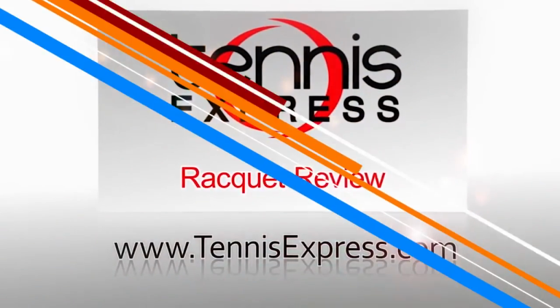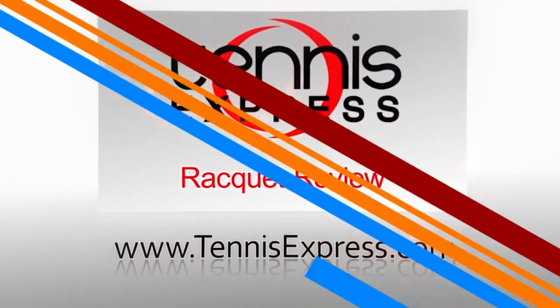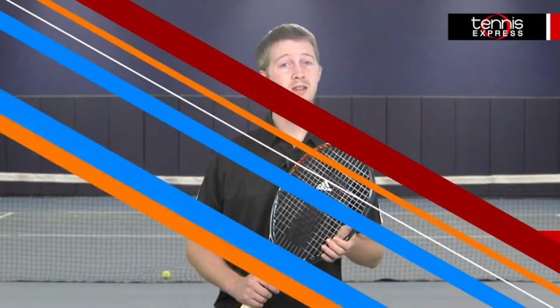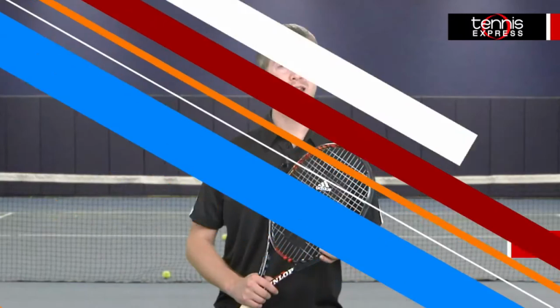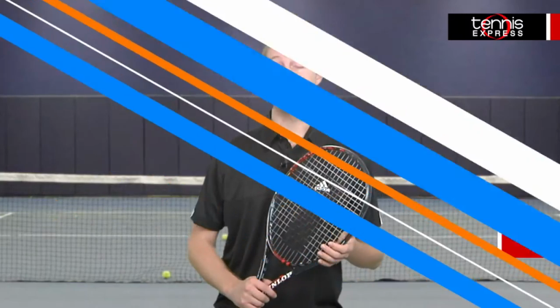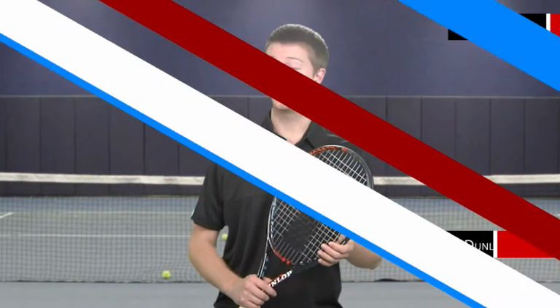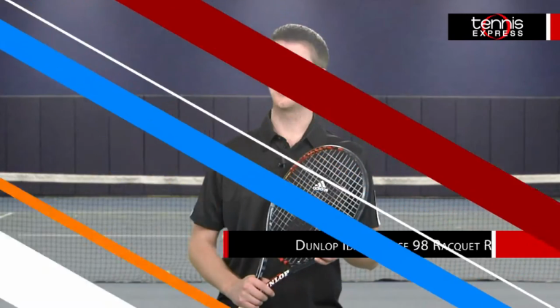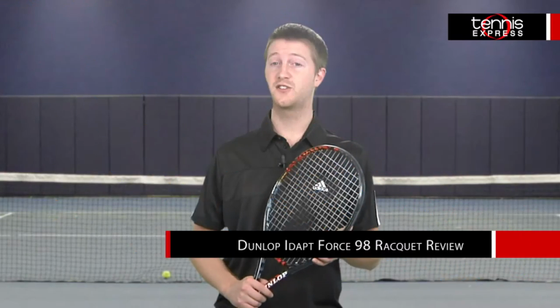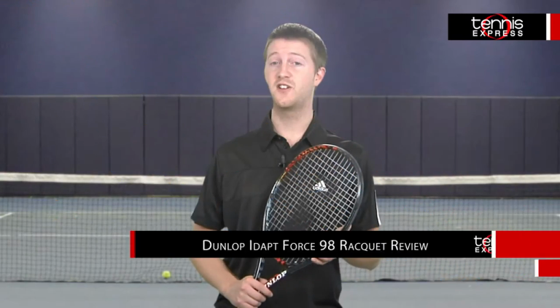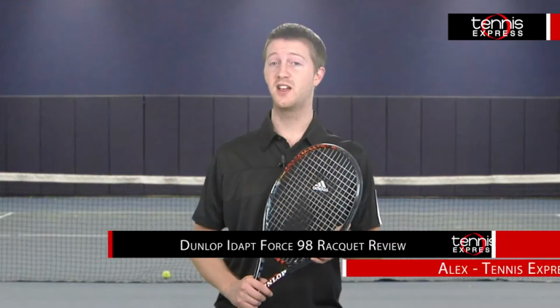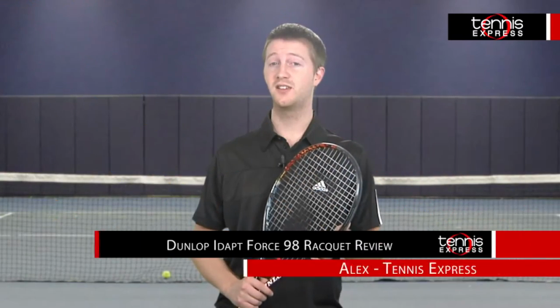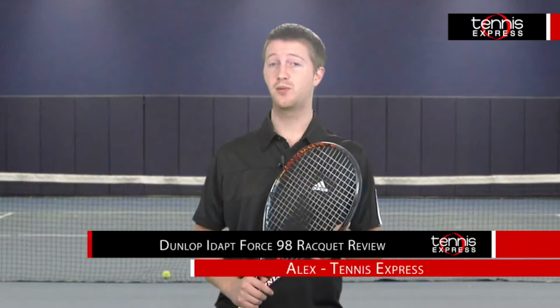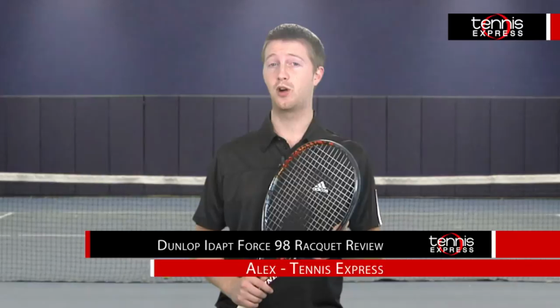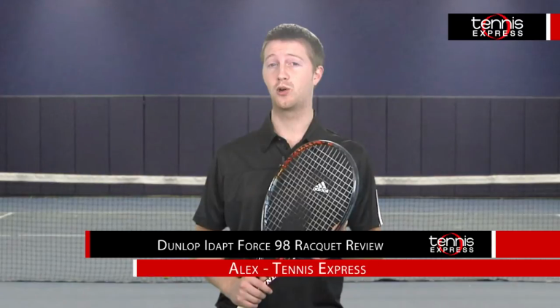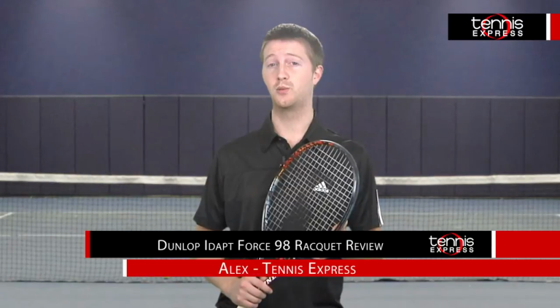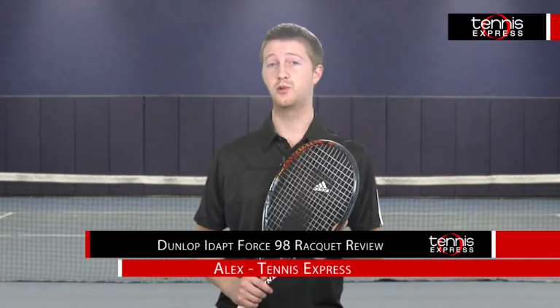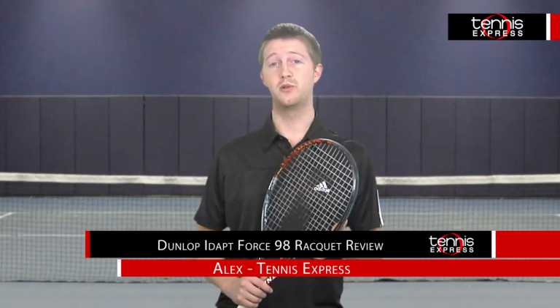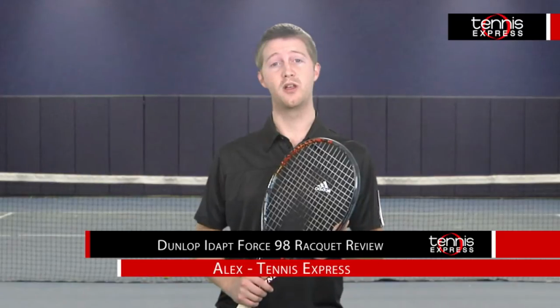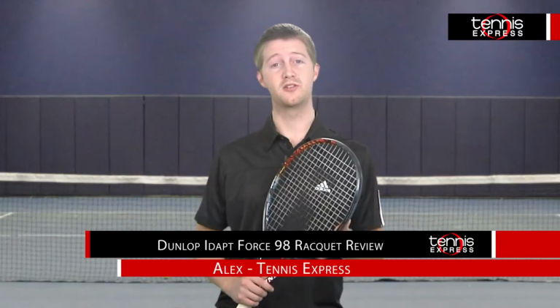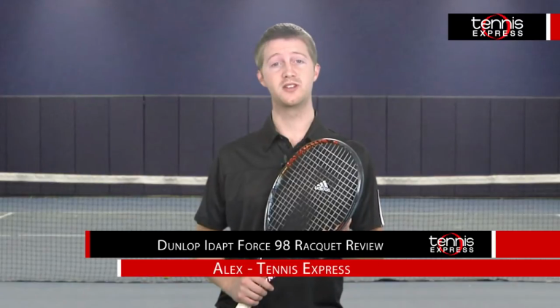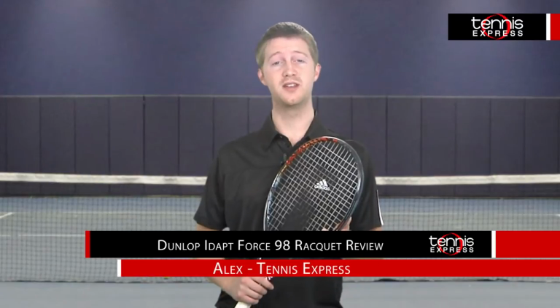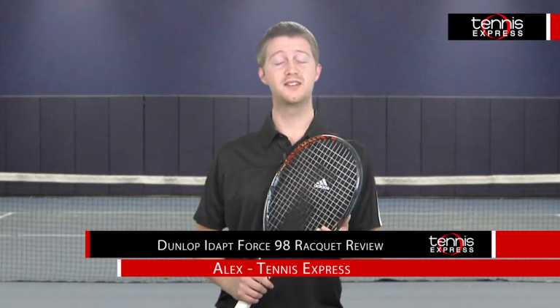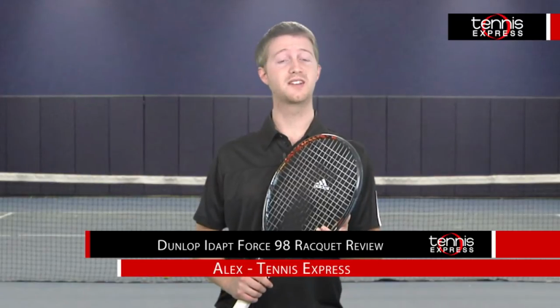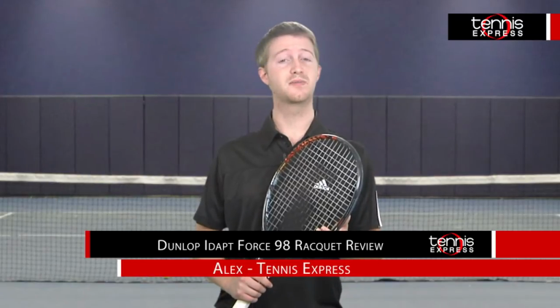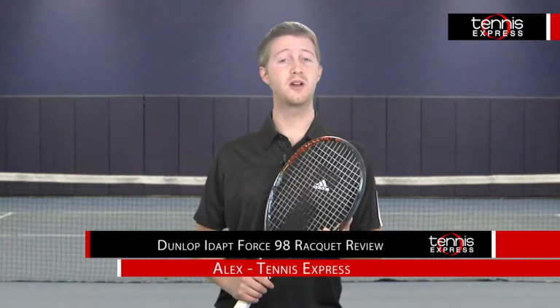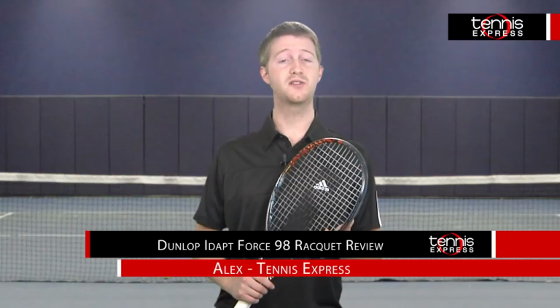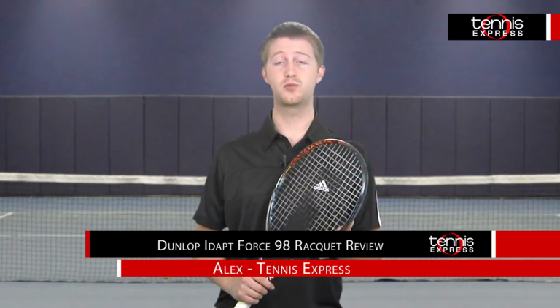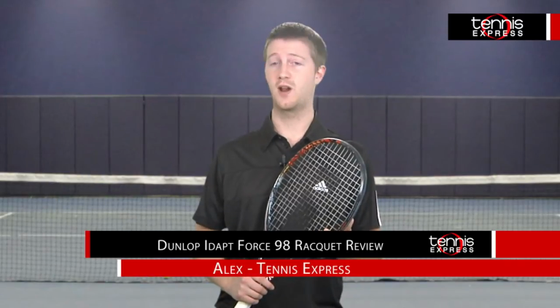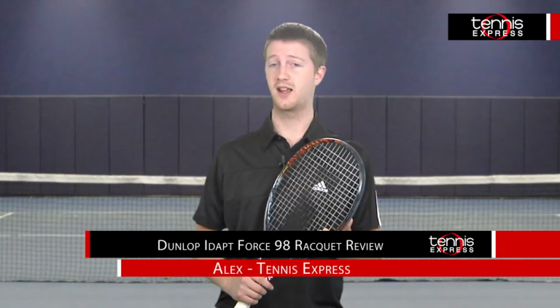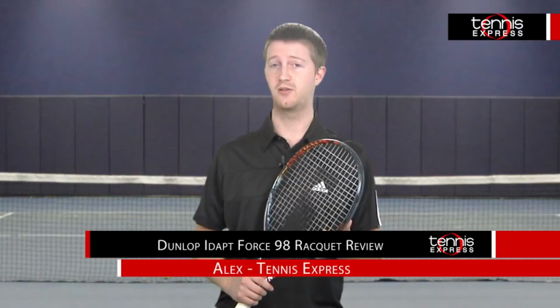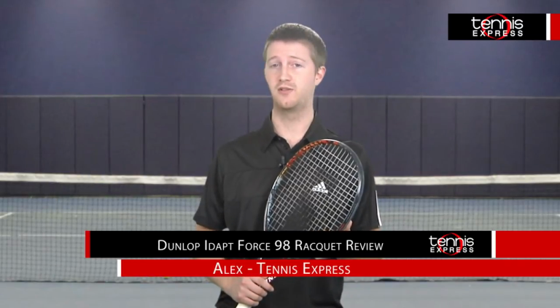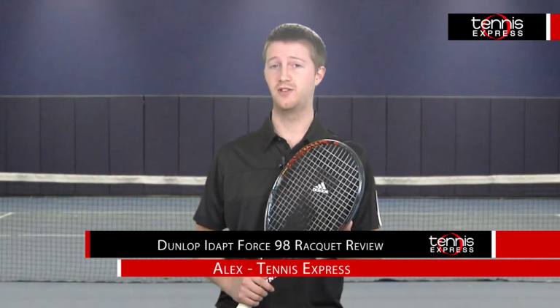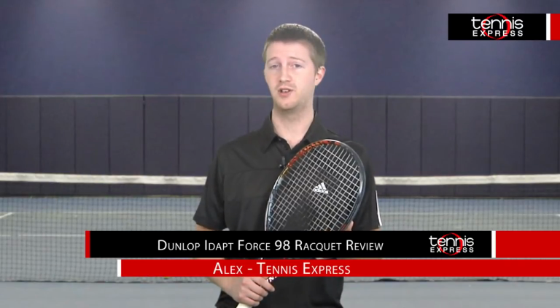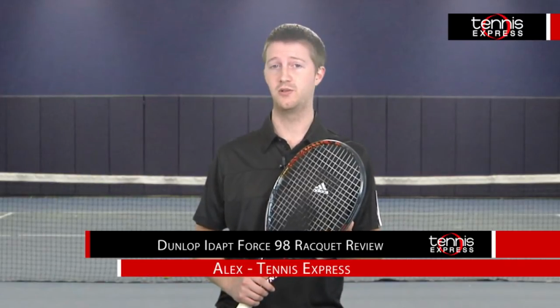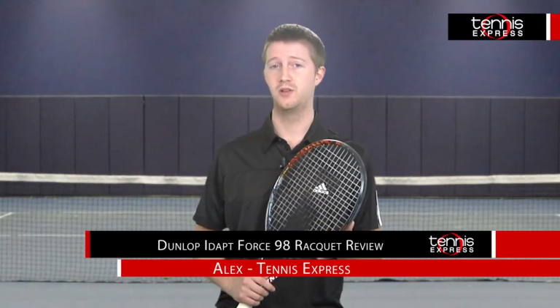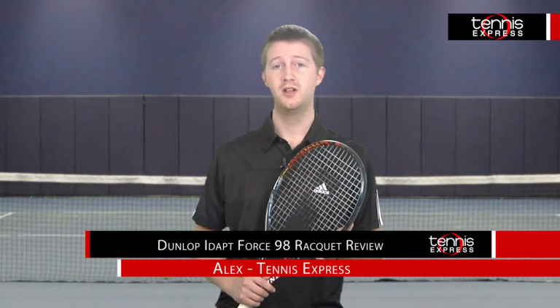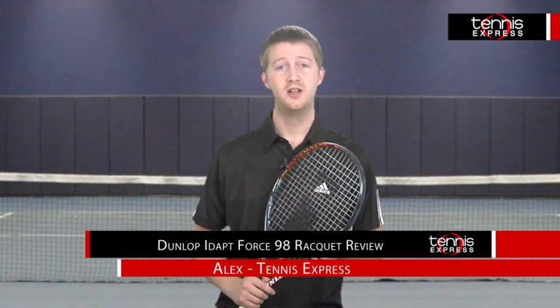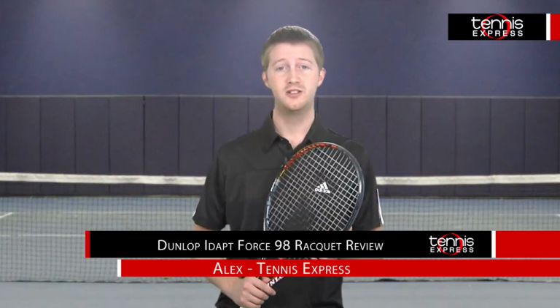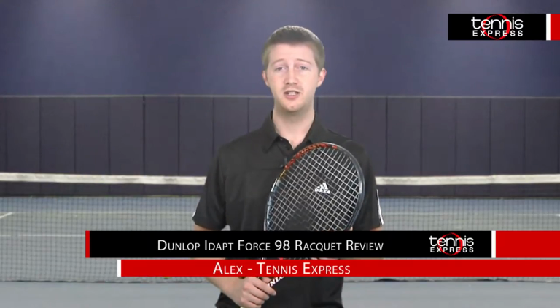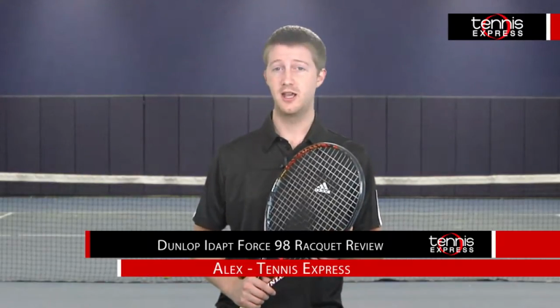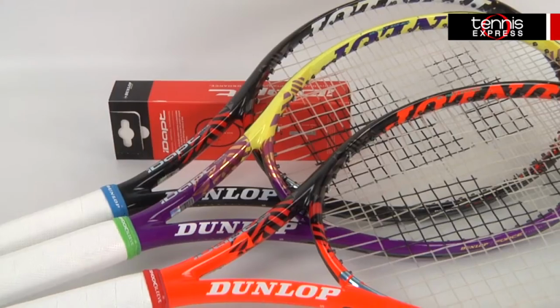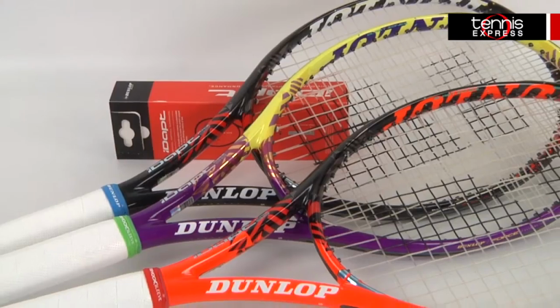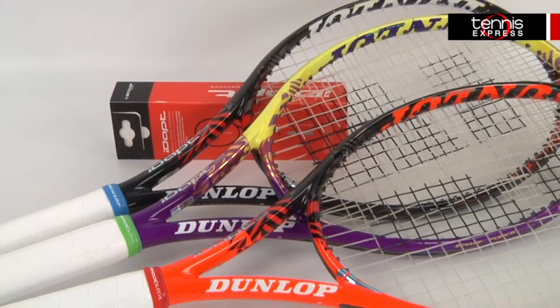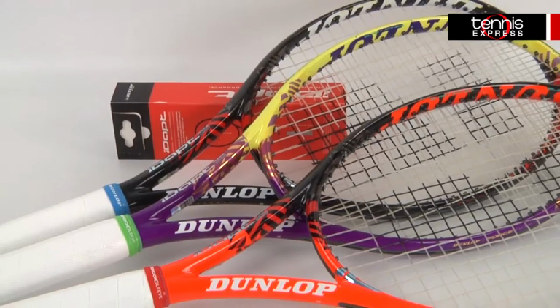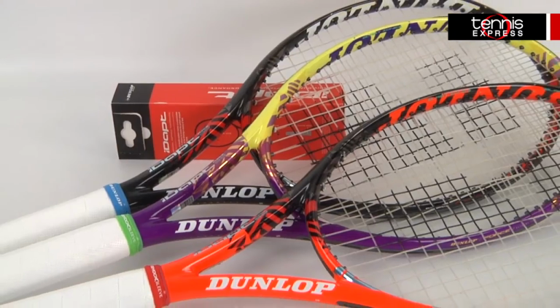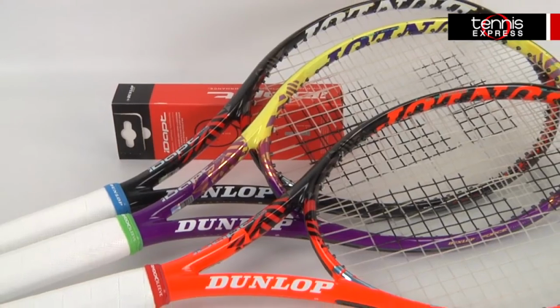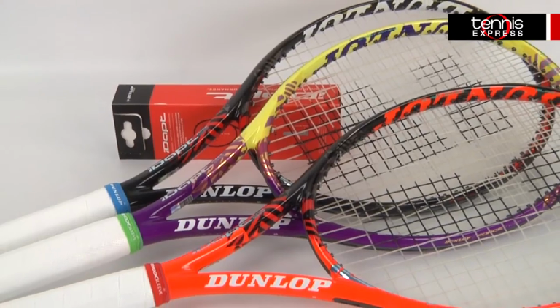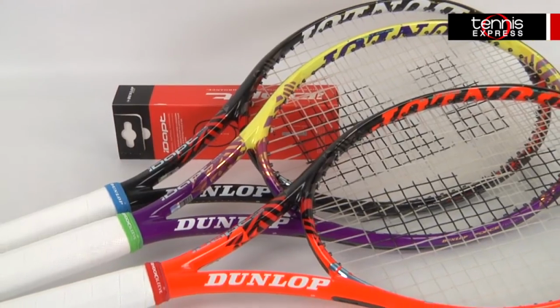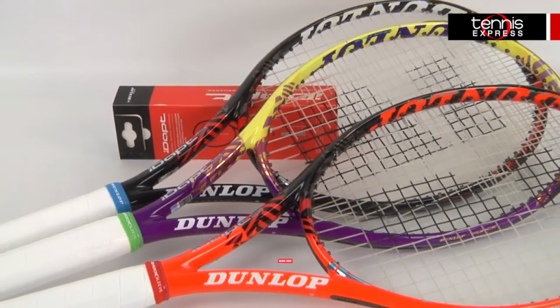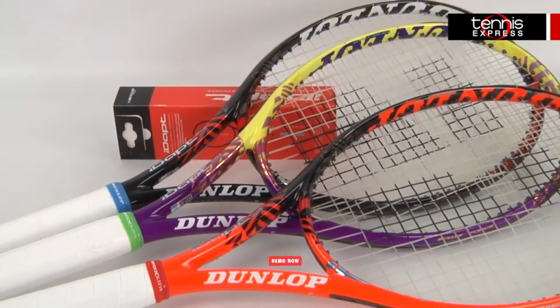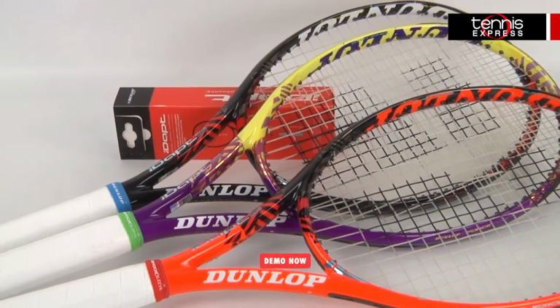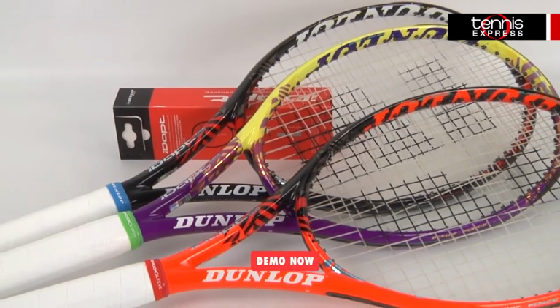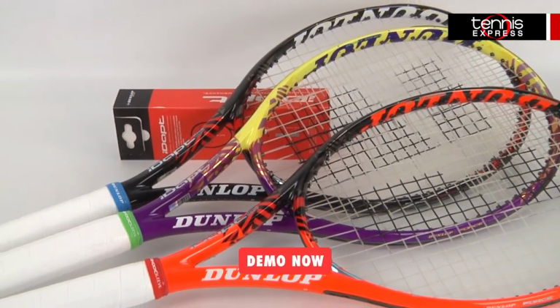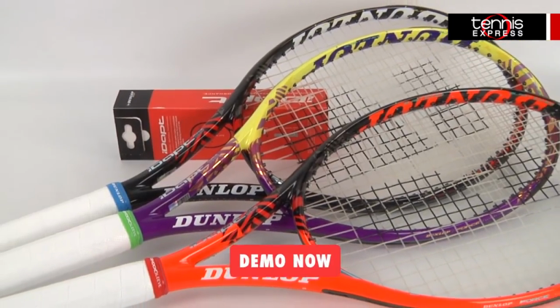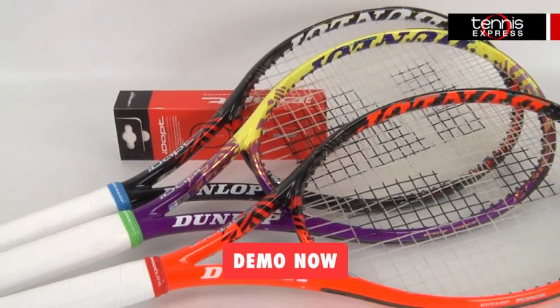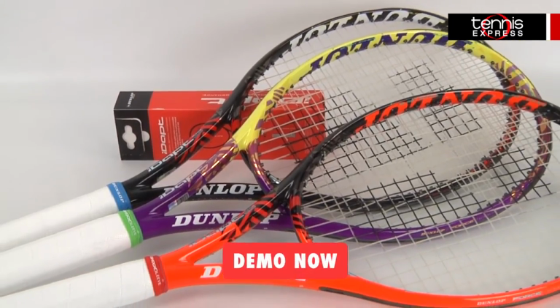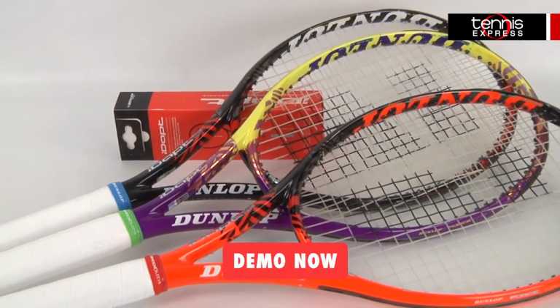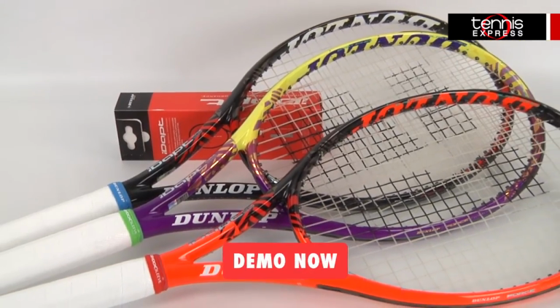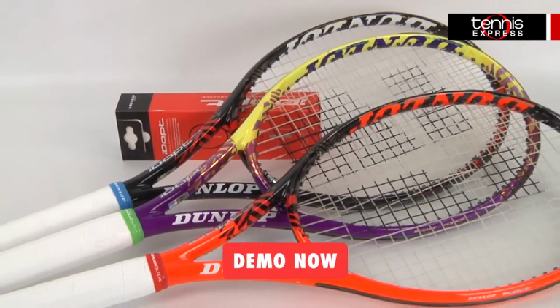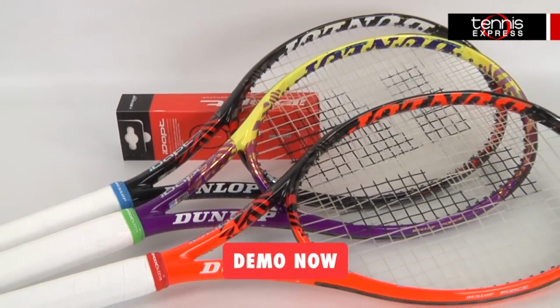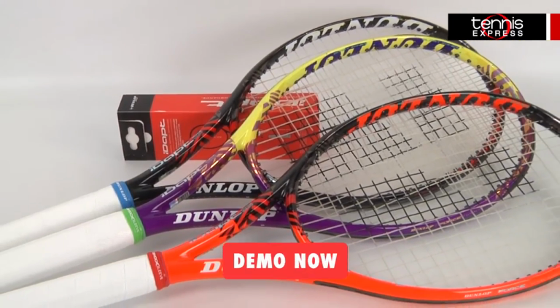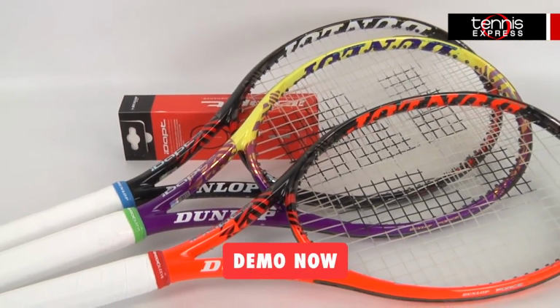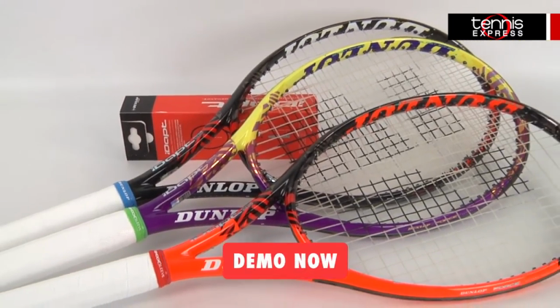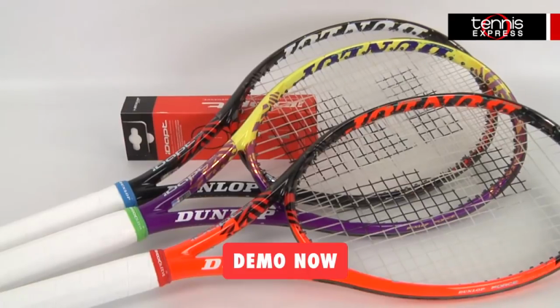Hey tennis fans, welcome to another Tennis Express Racket Review. Today we're reviewing the Dunlop IDAPT Force 98.